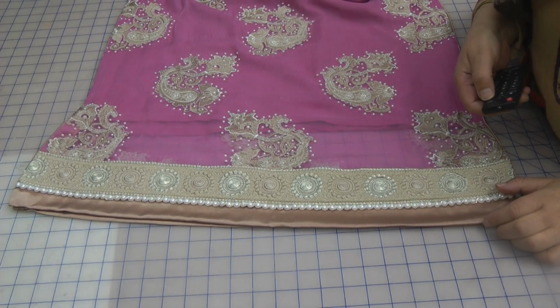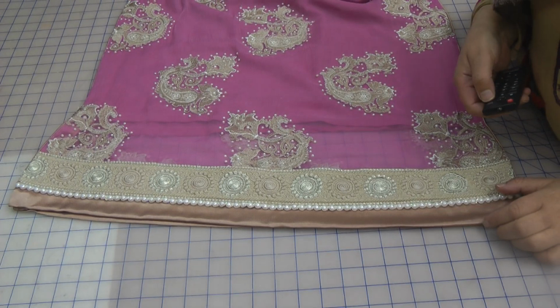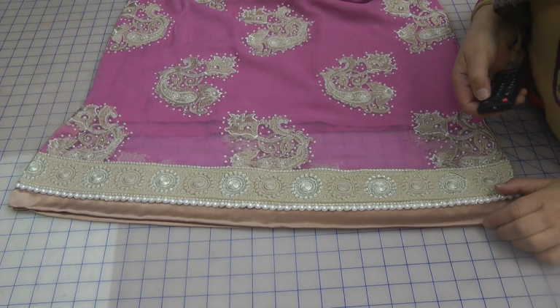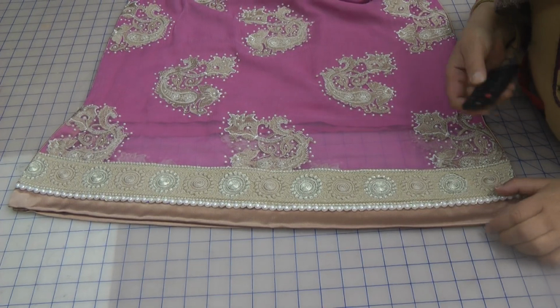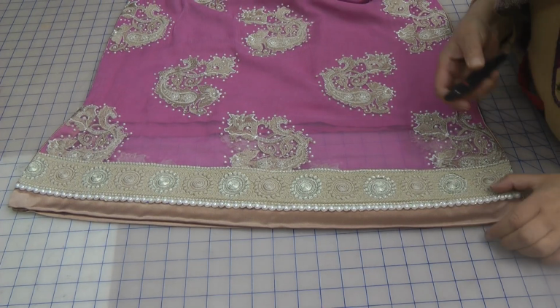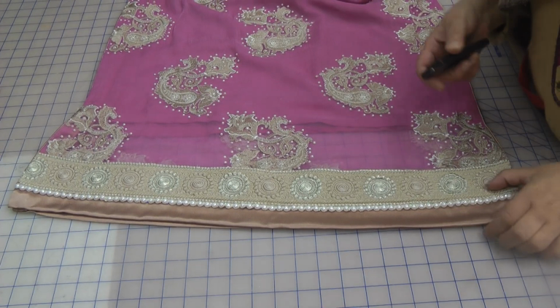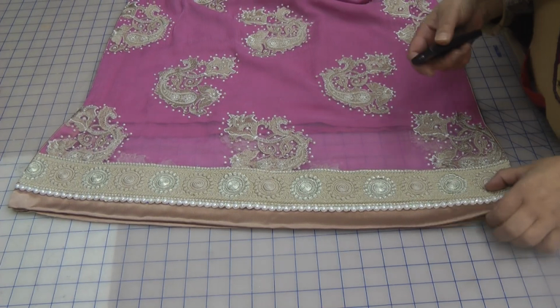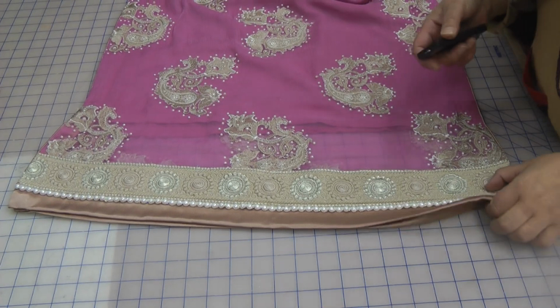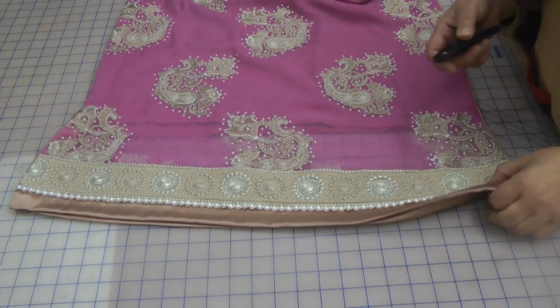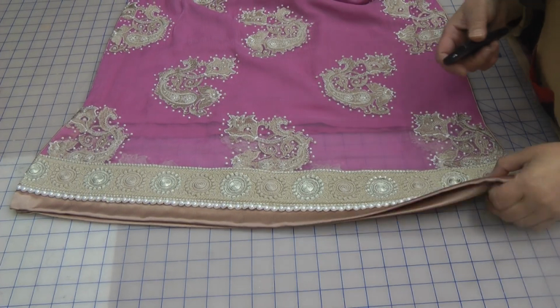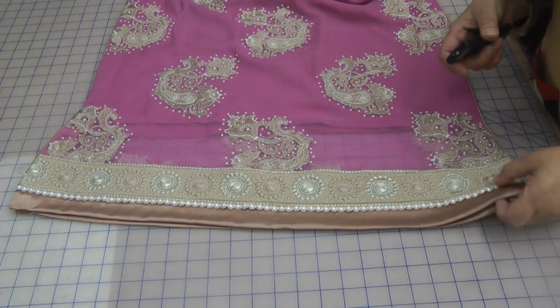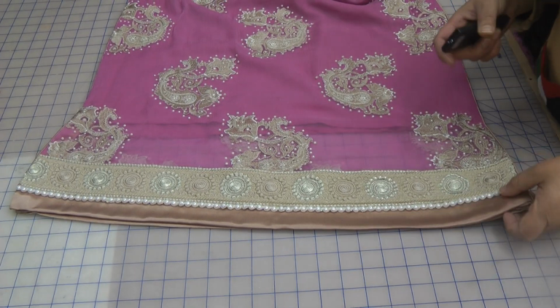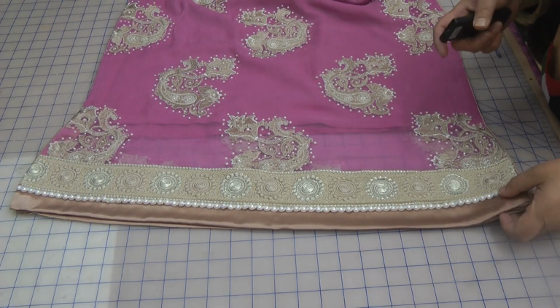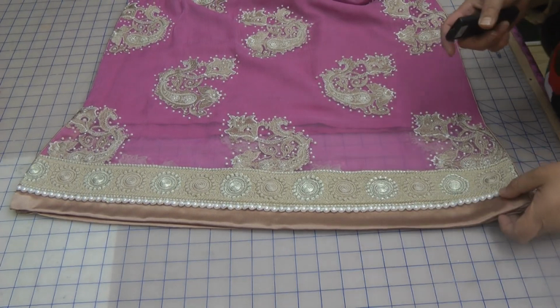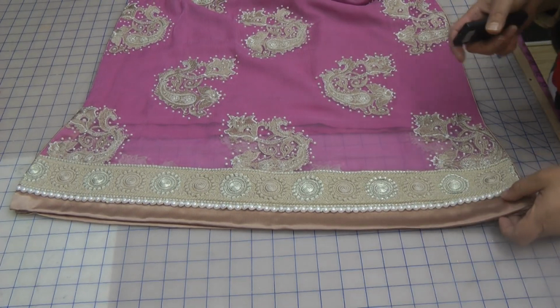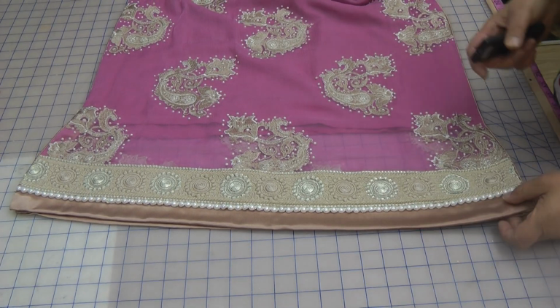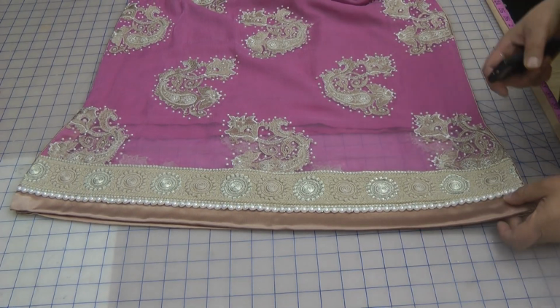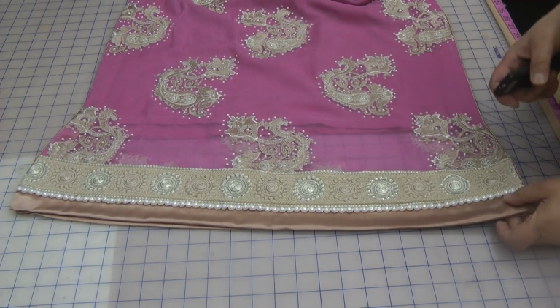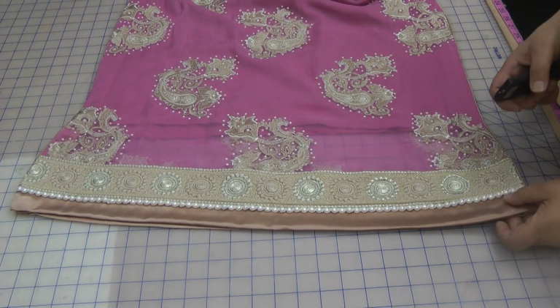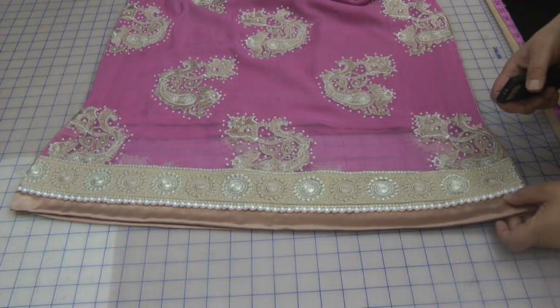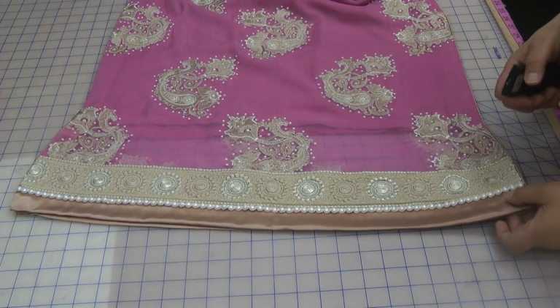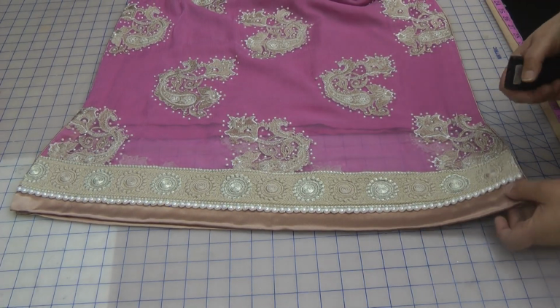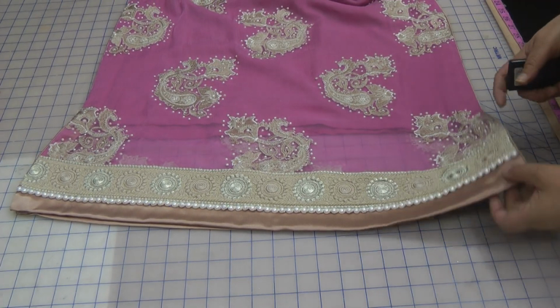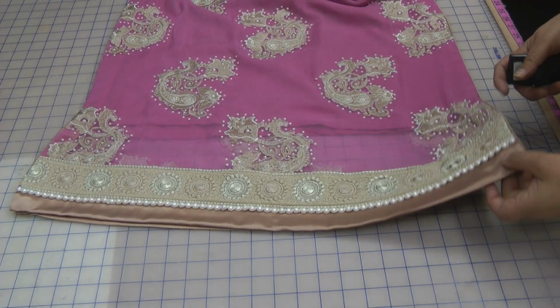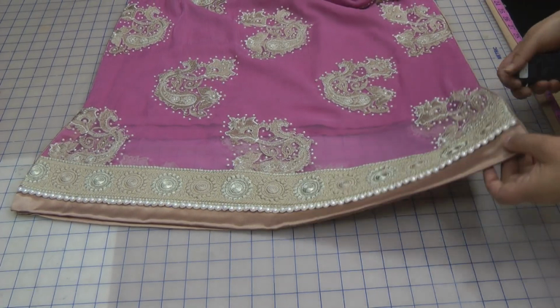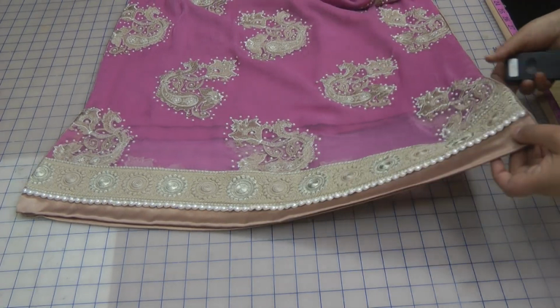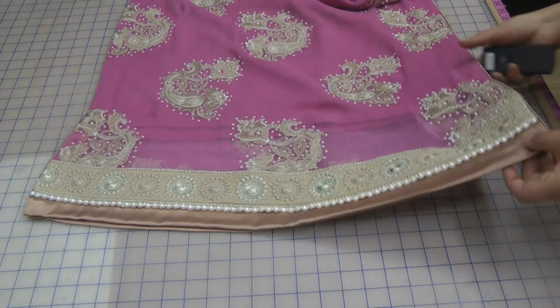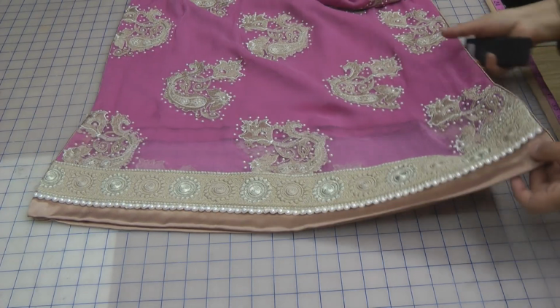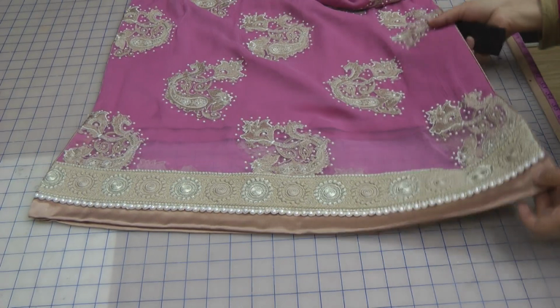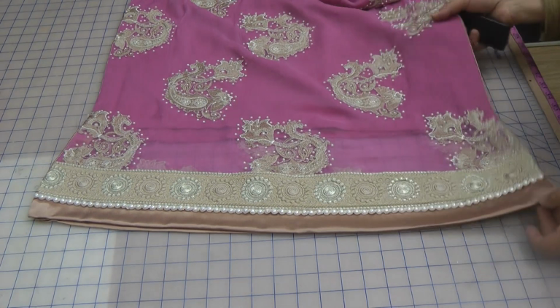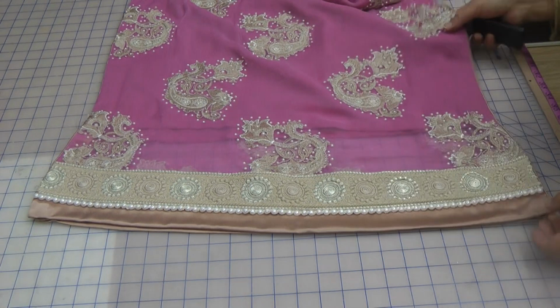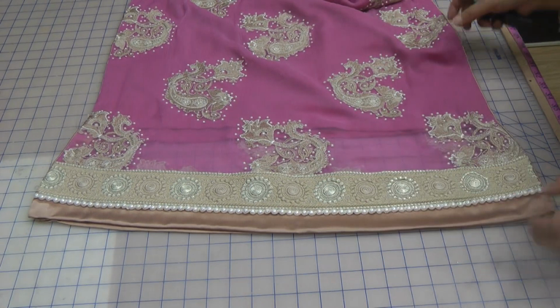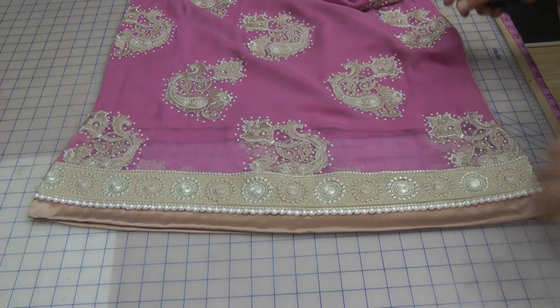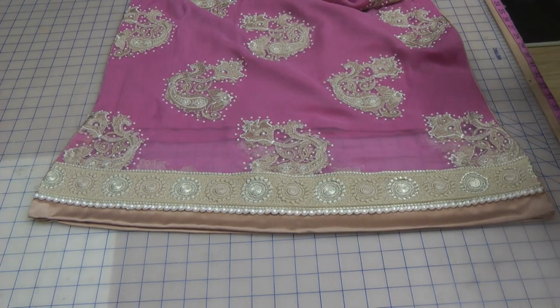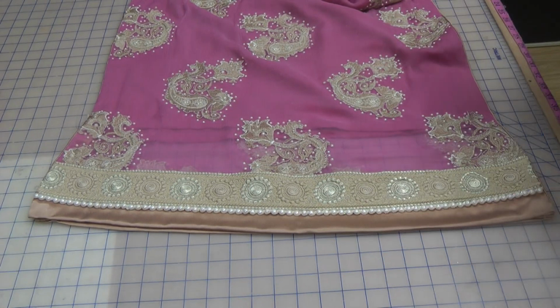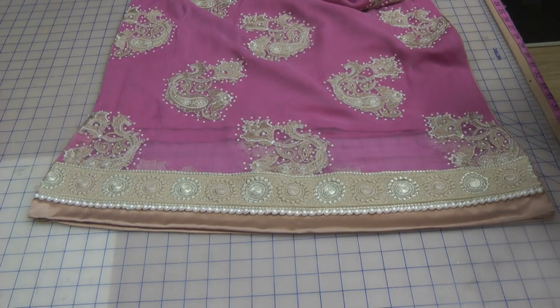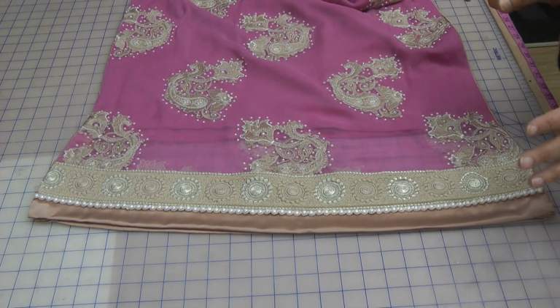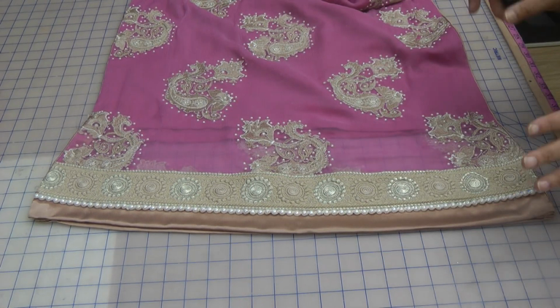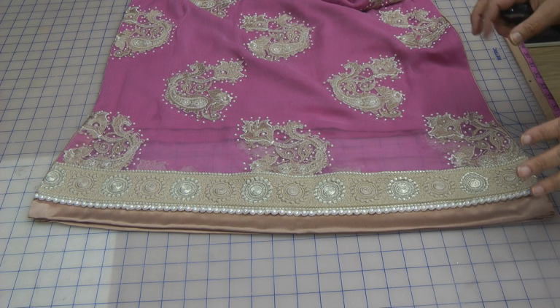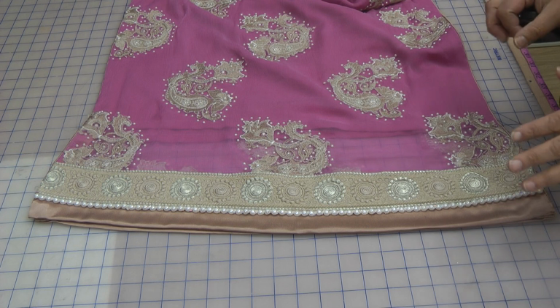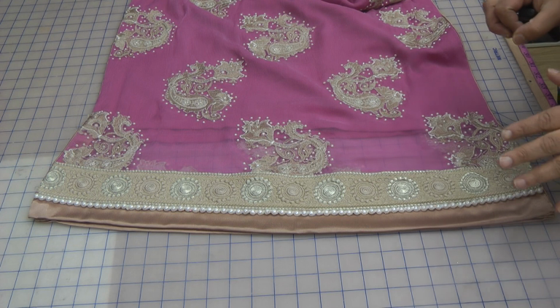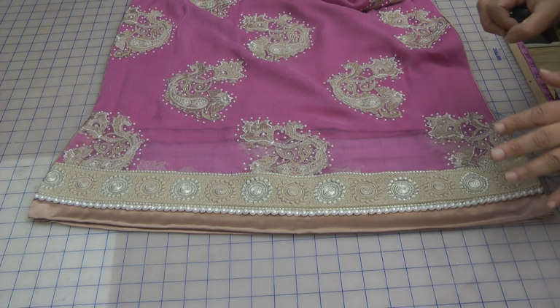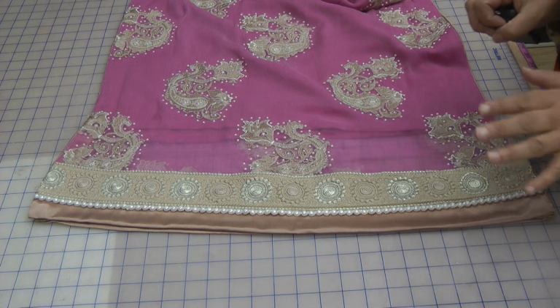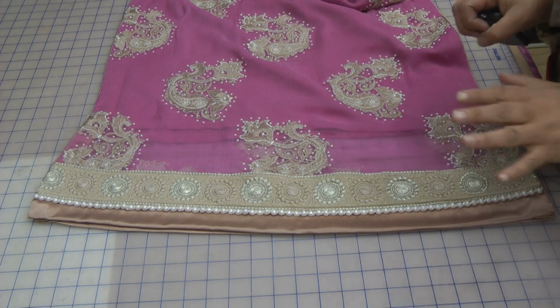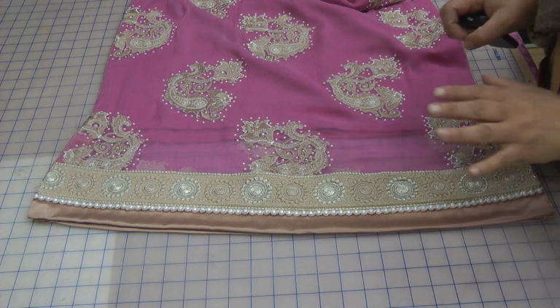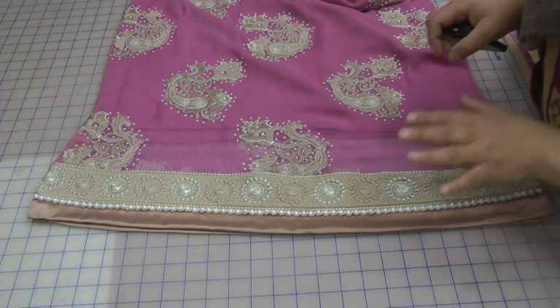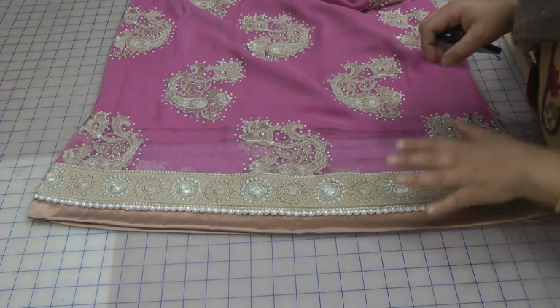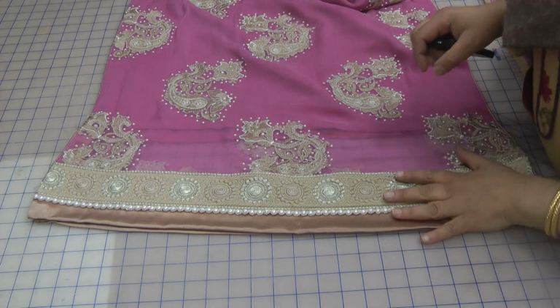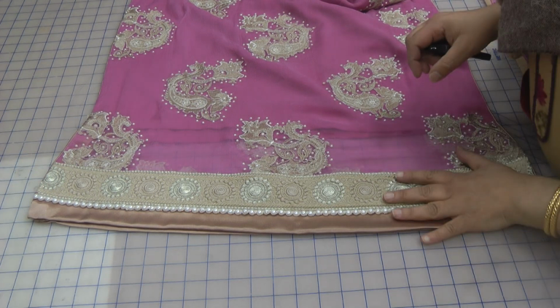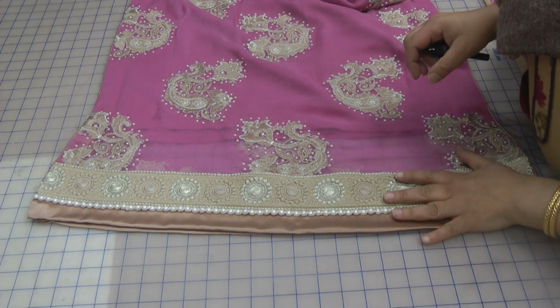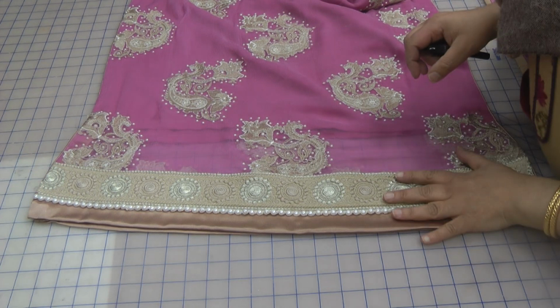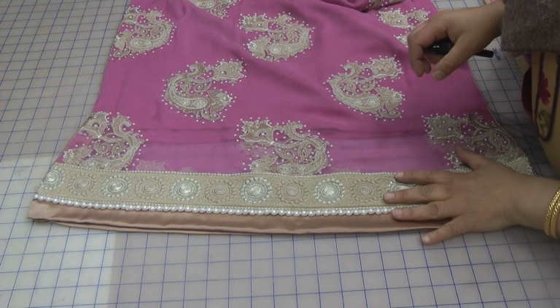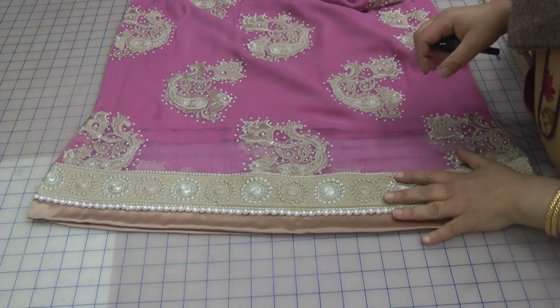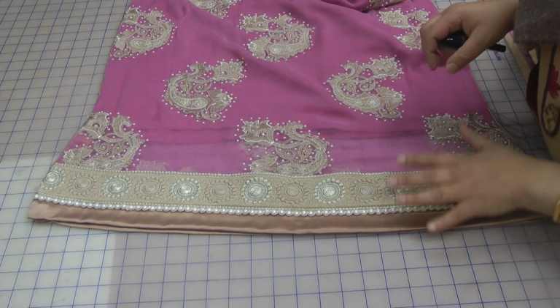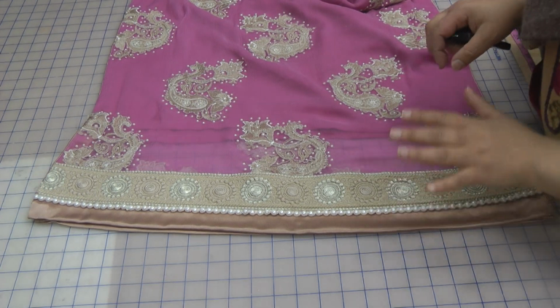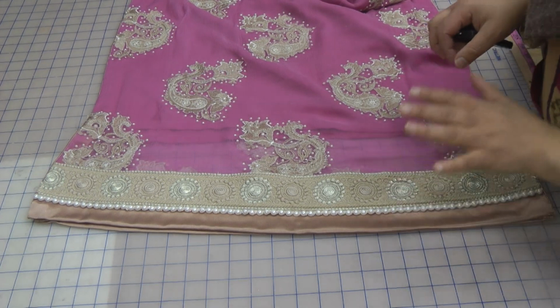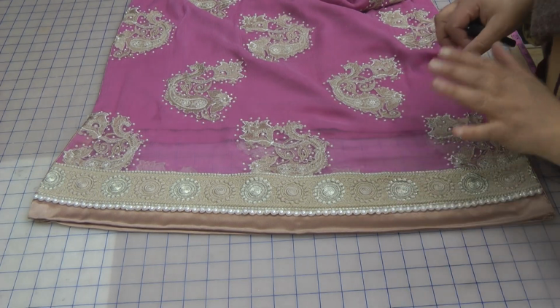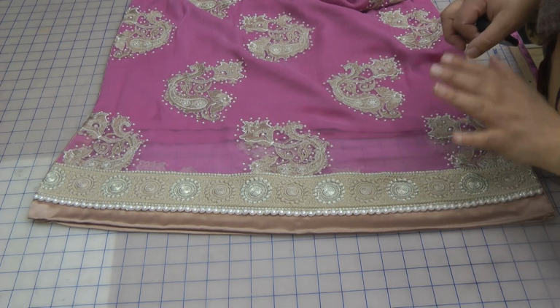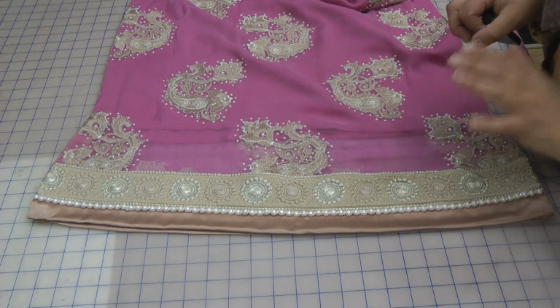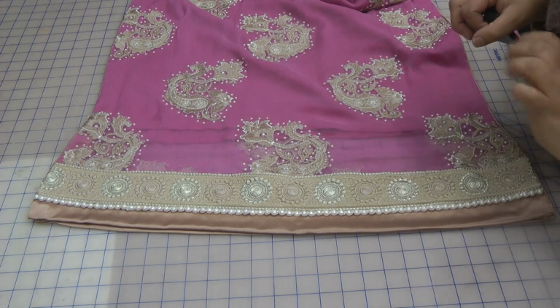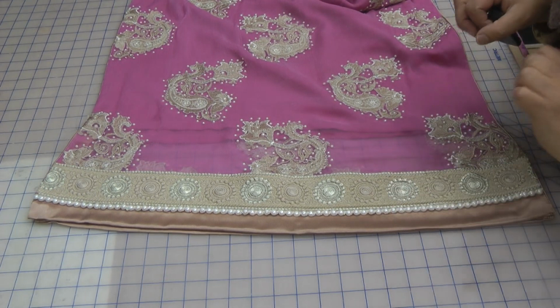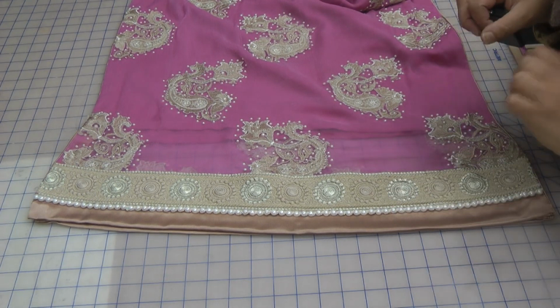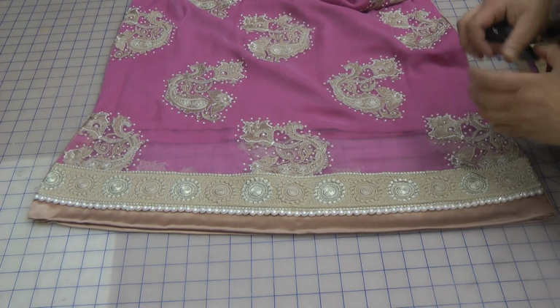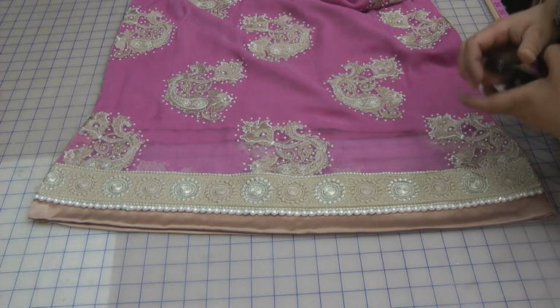Assalamu alaikum and welcome to Dinosaur and Solutions. I'm going to give you a glimpse of this dress that I have jazzed up.